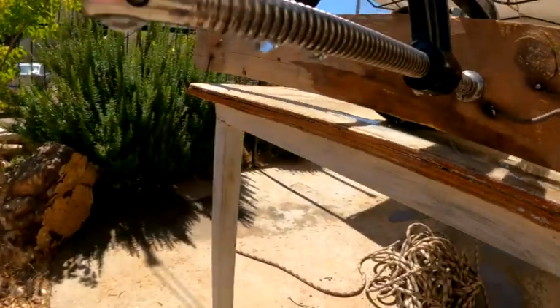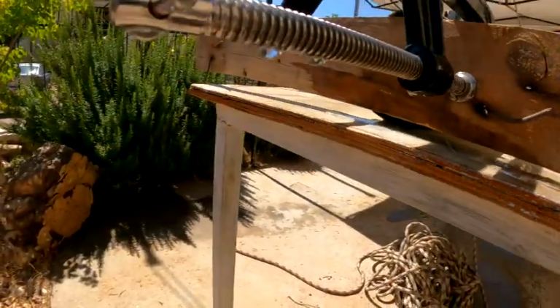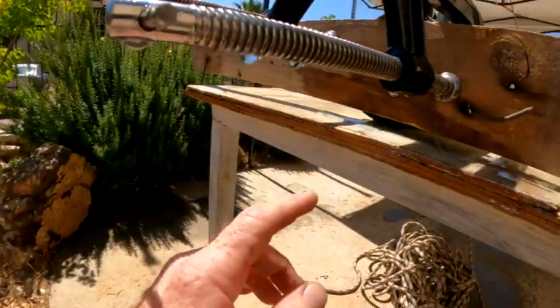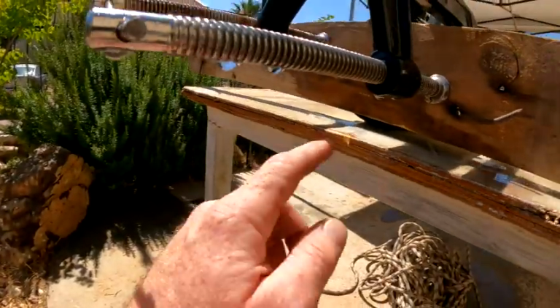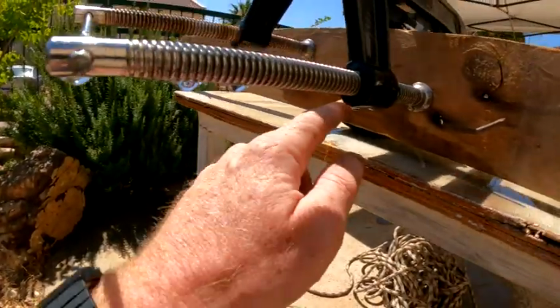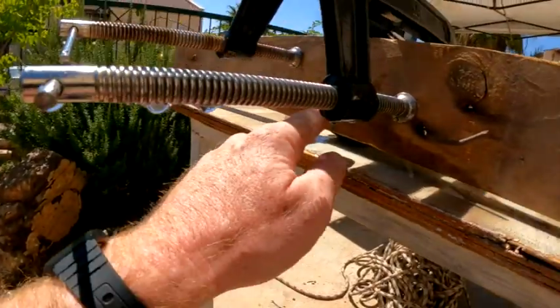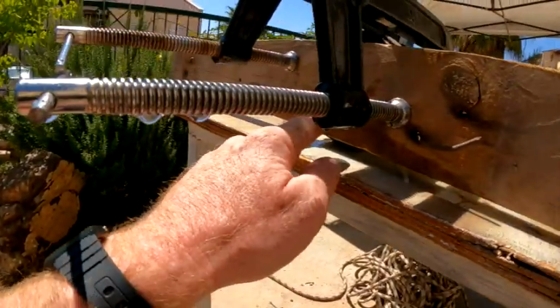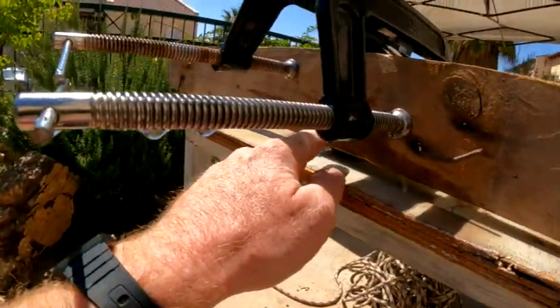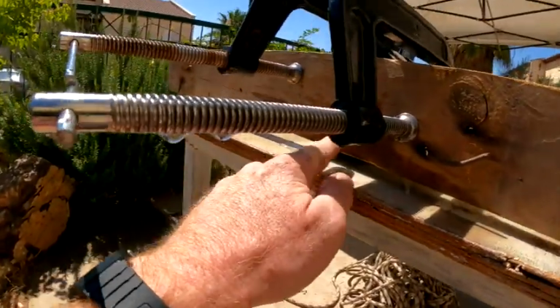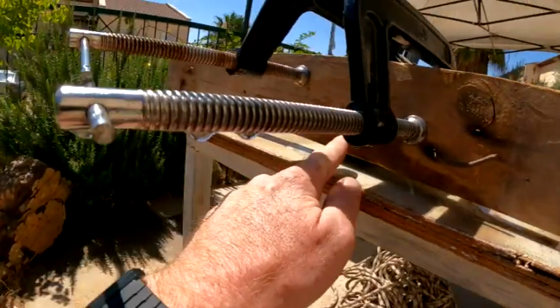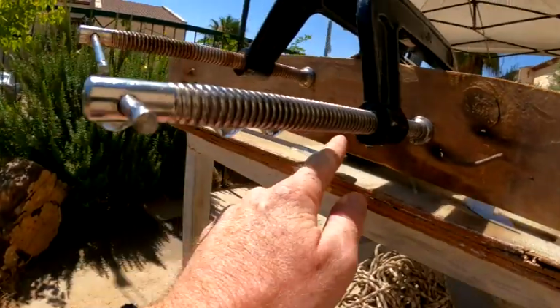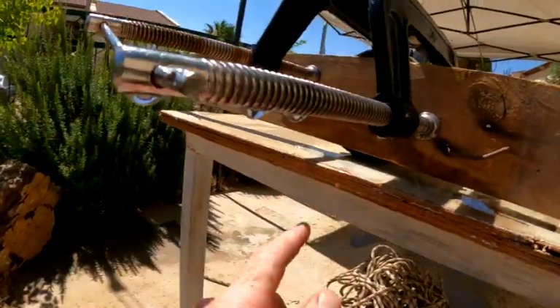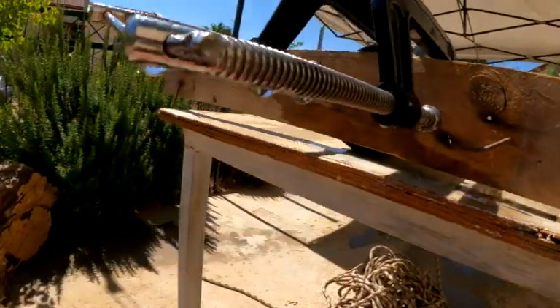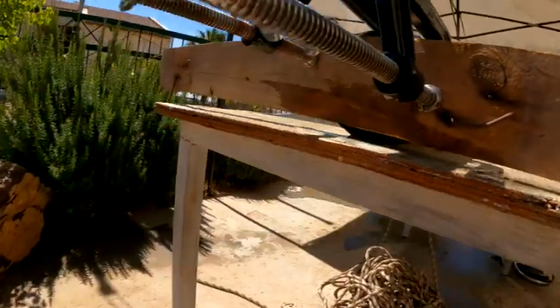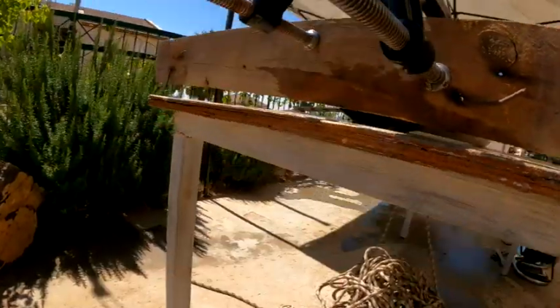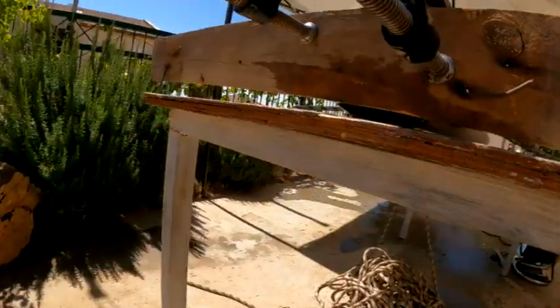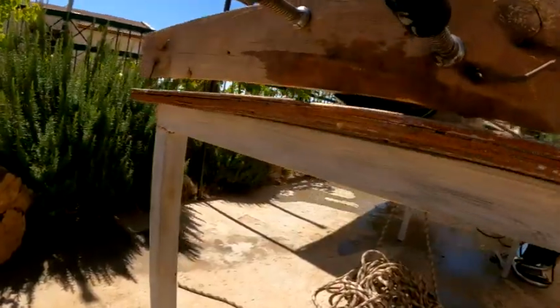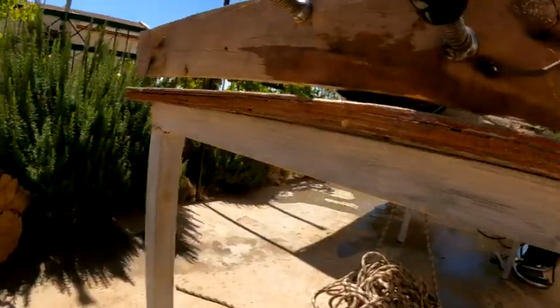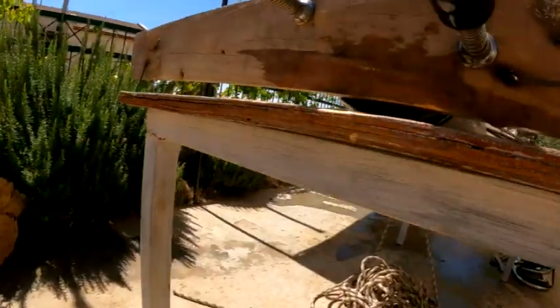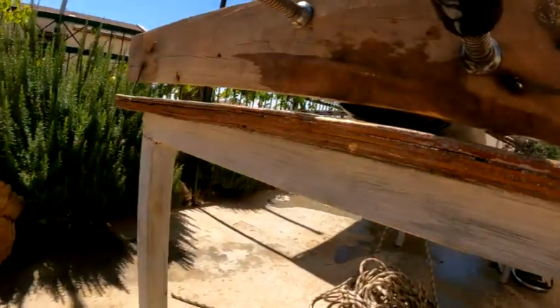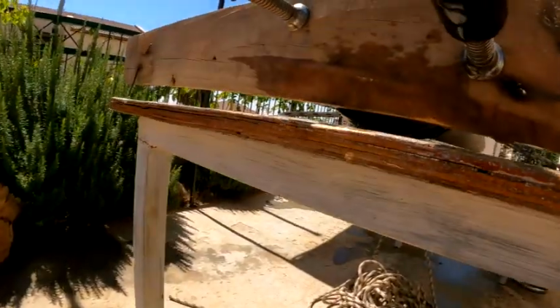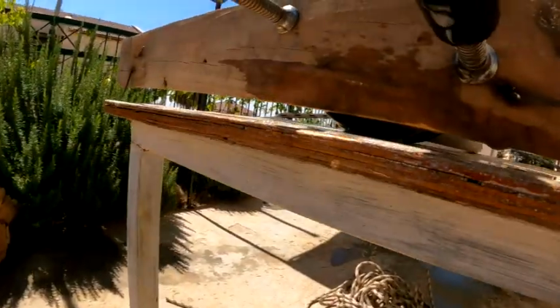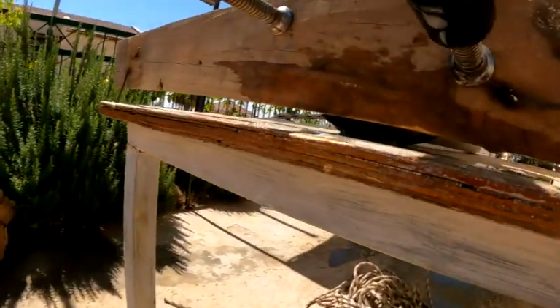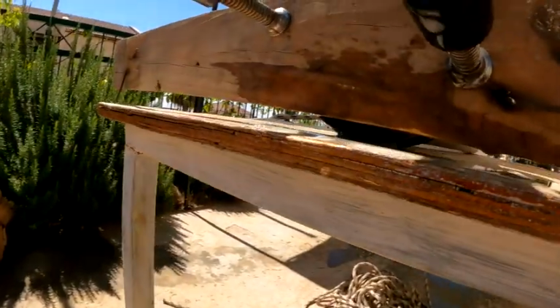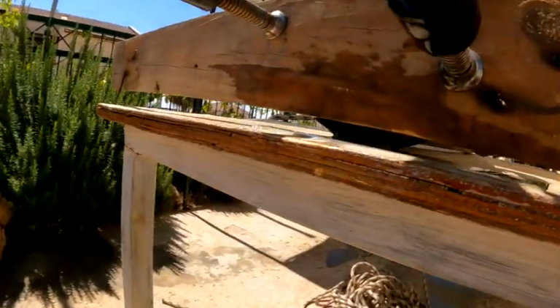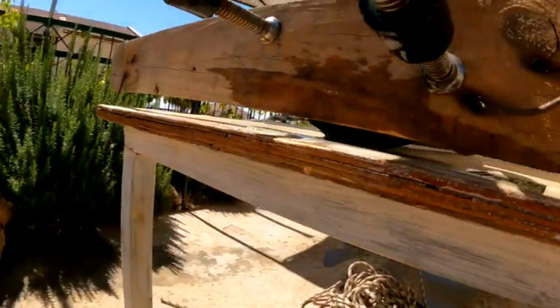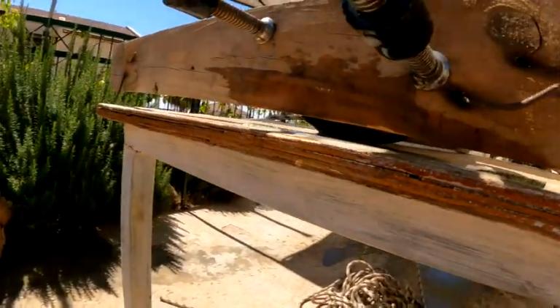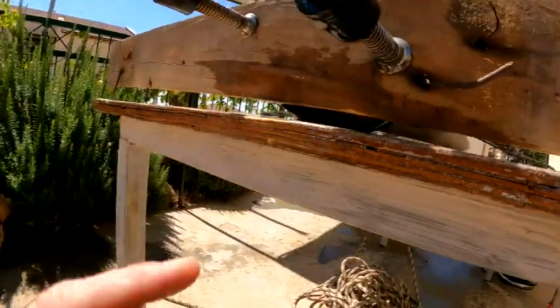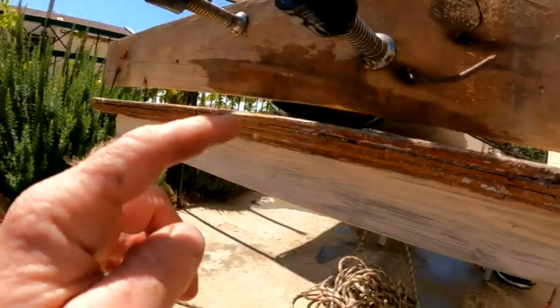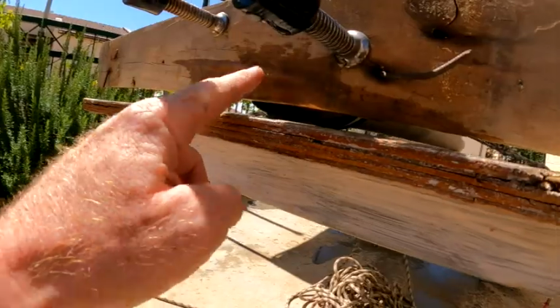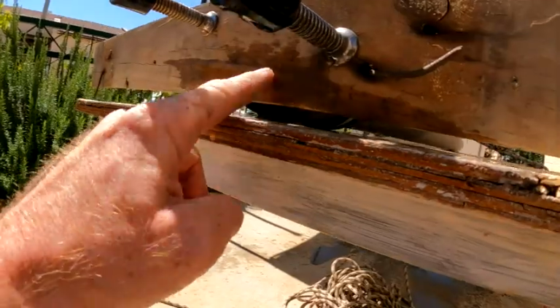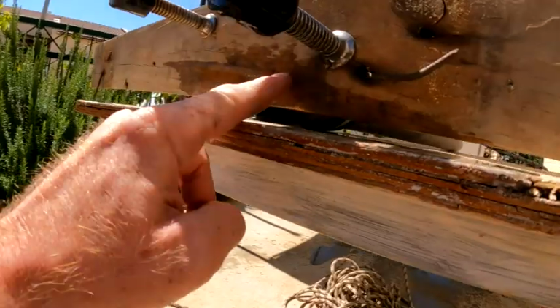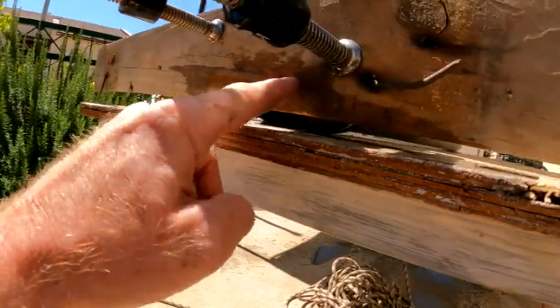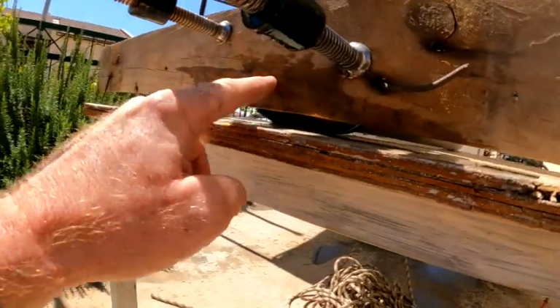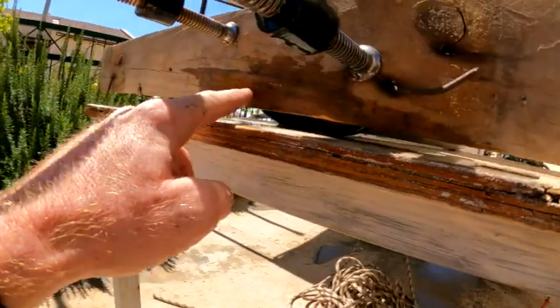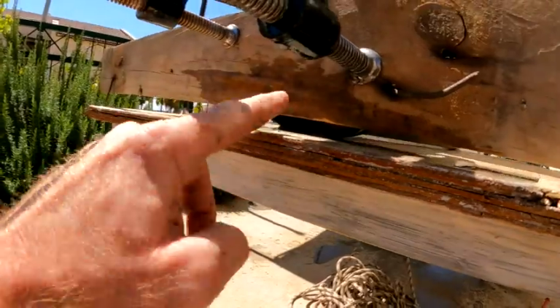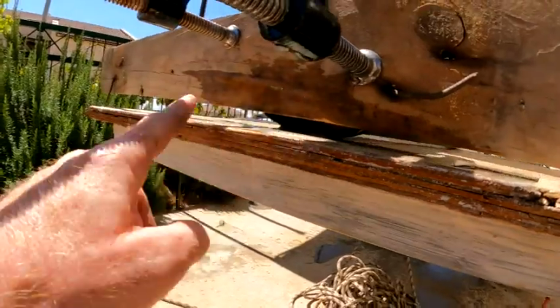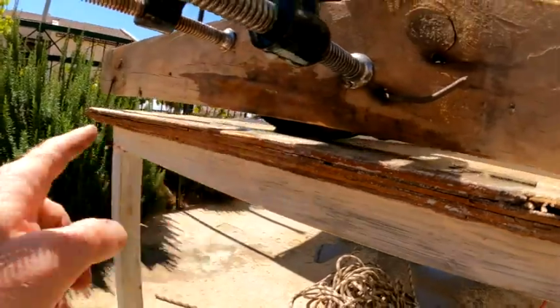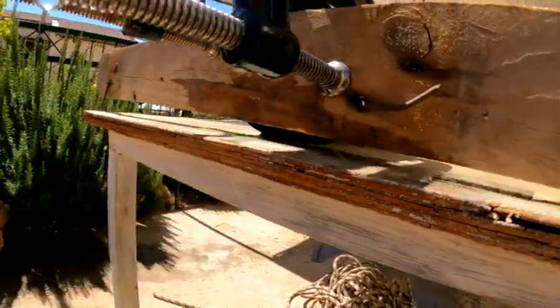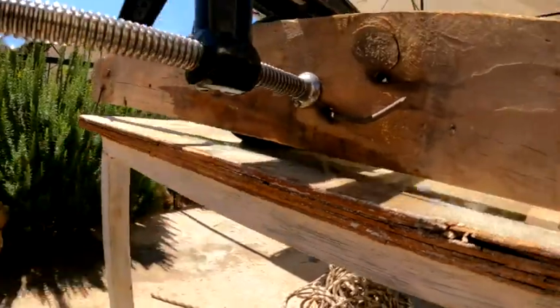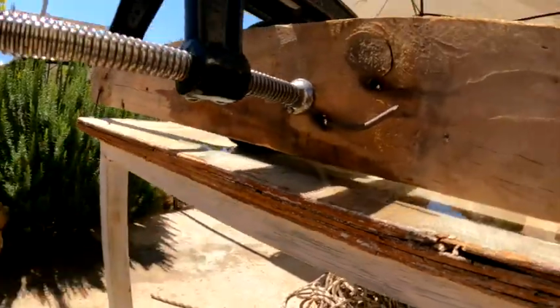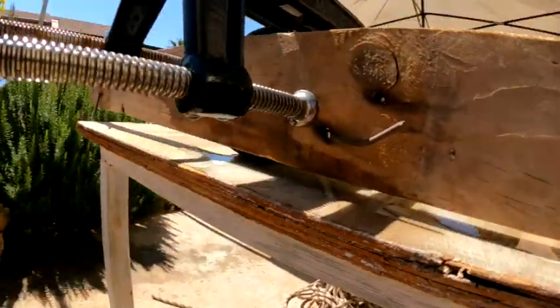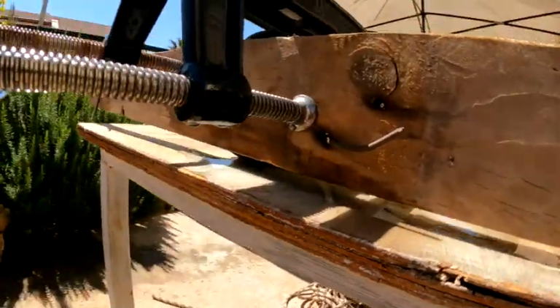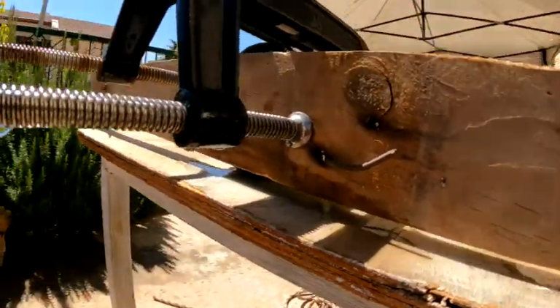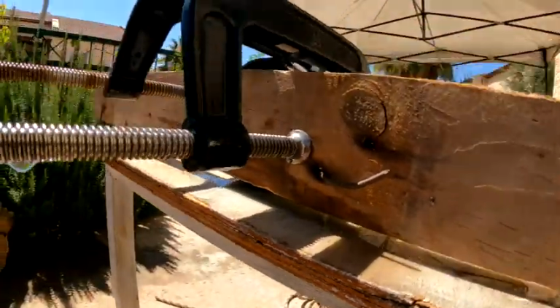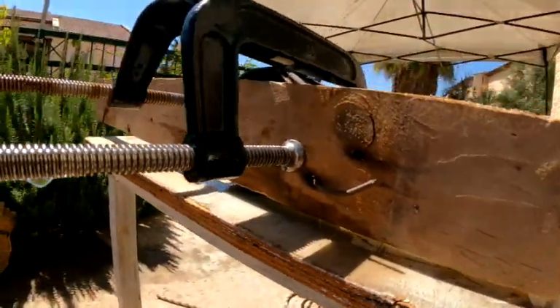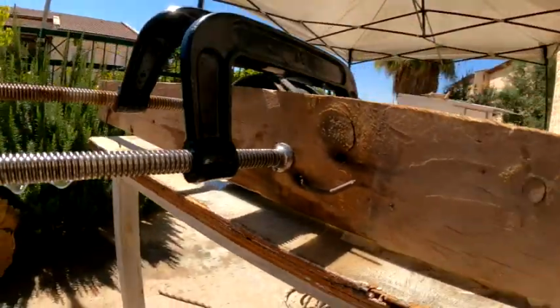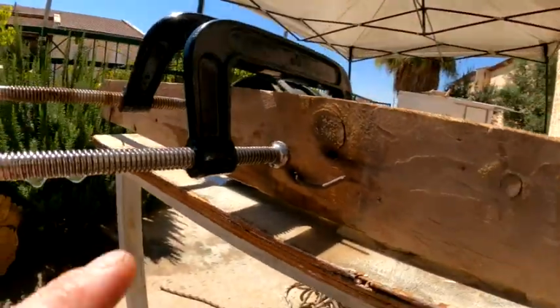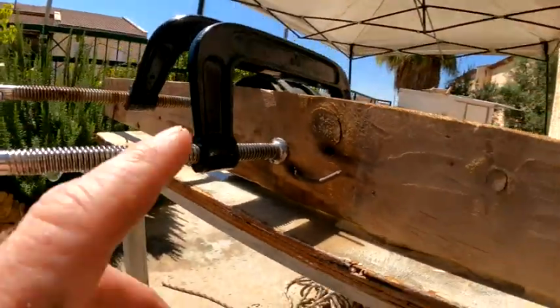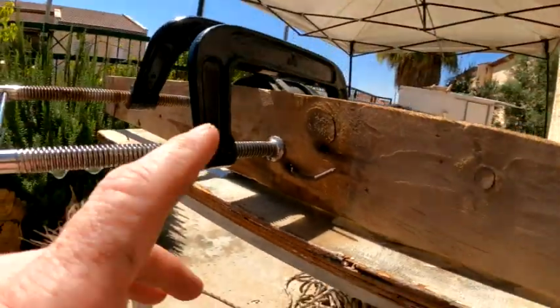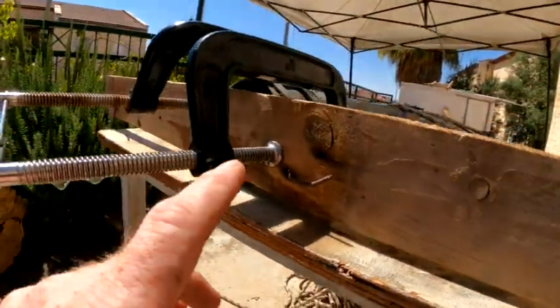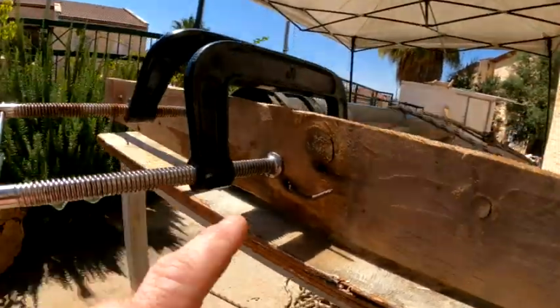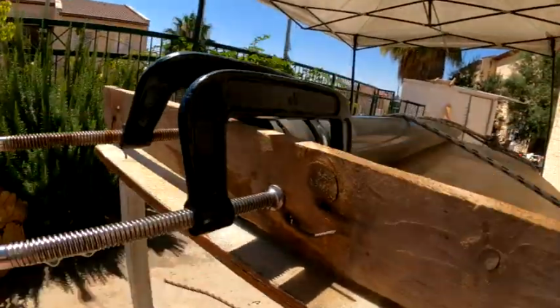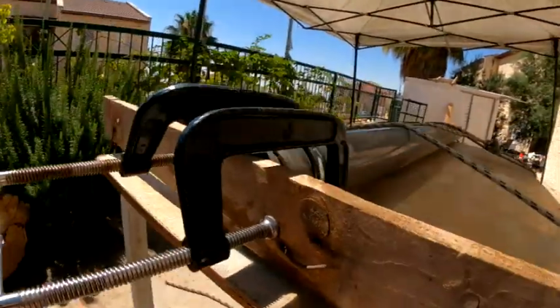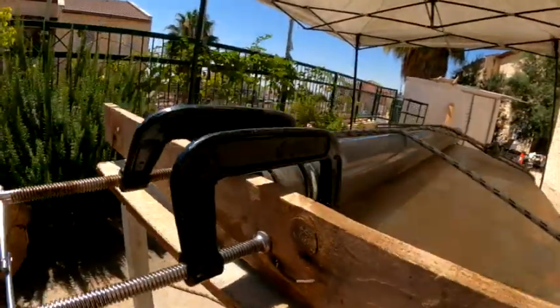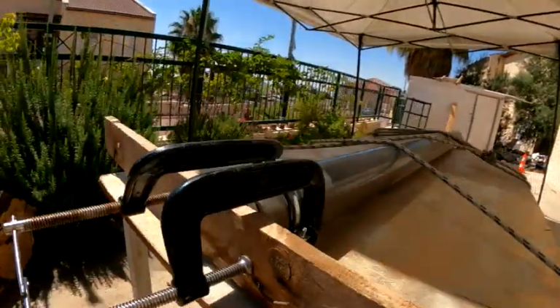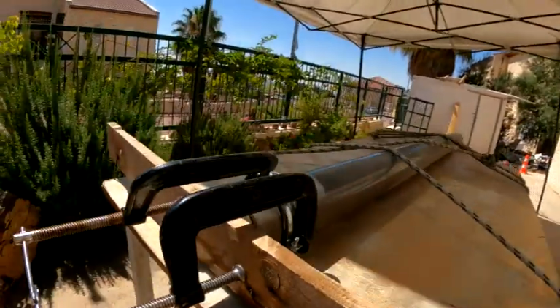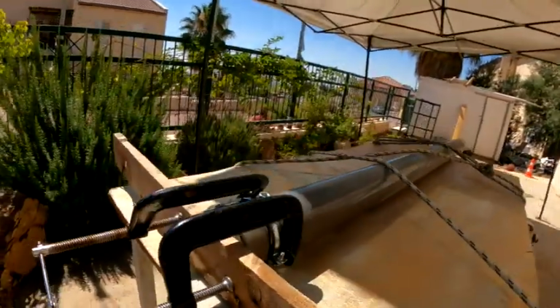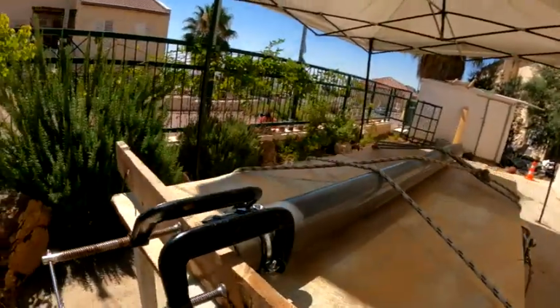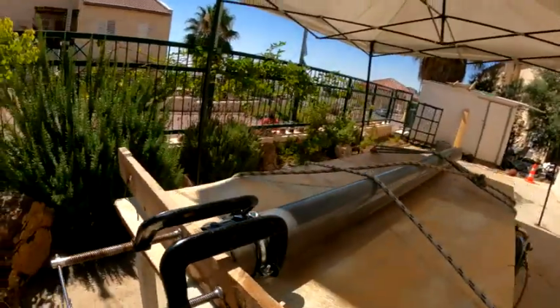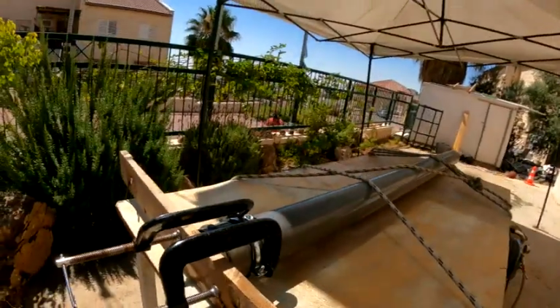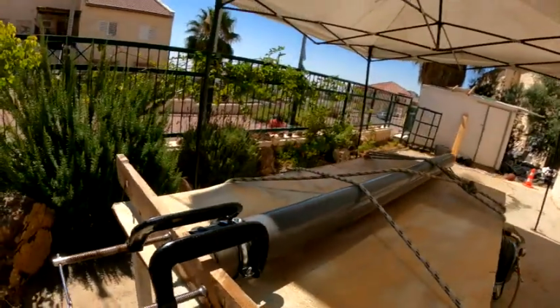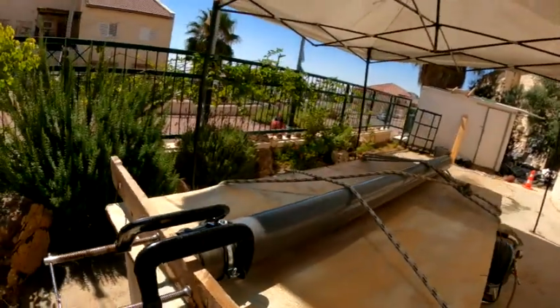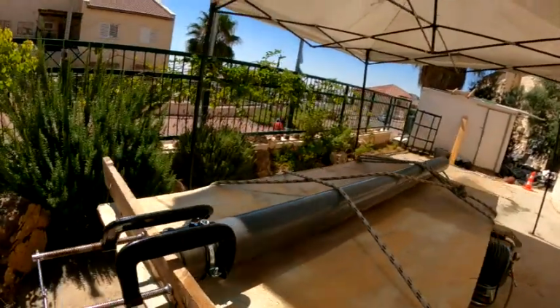So that pretty much right away just started going through the wood — it's cracking it. So now we're going to see how long it takes to actually make a hole.